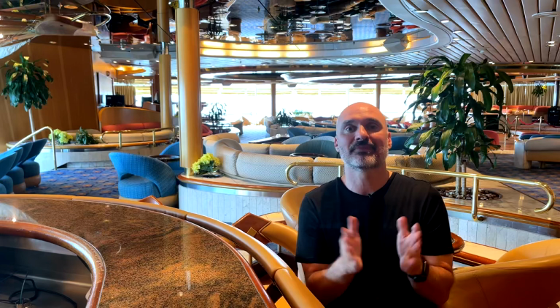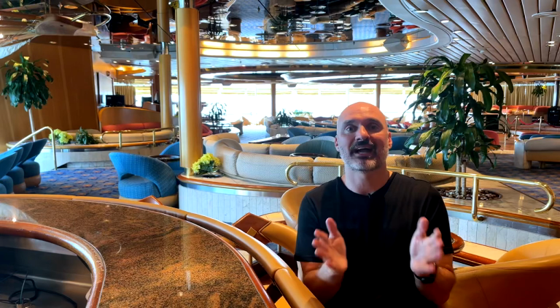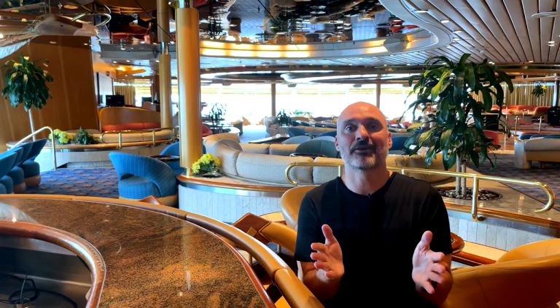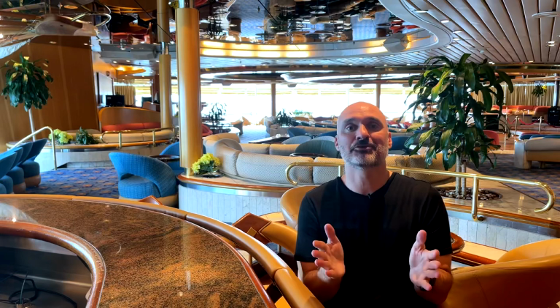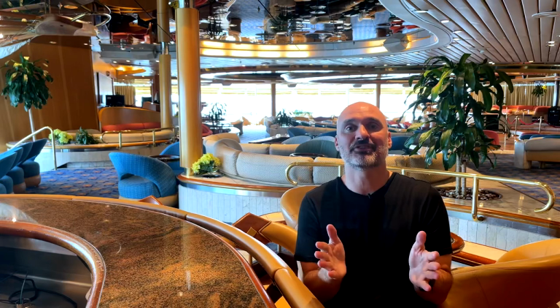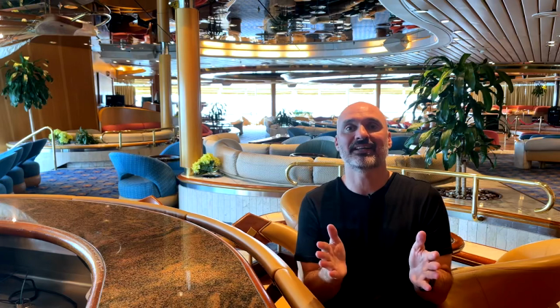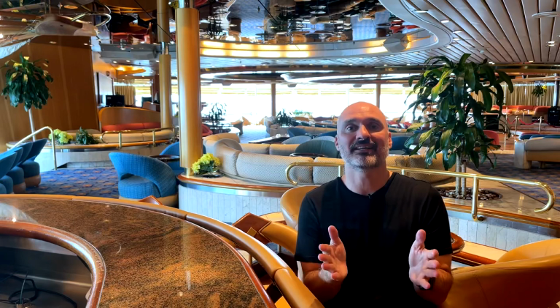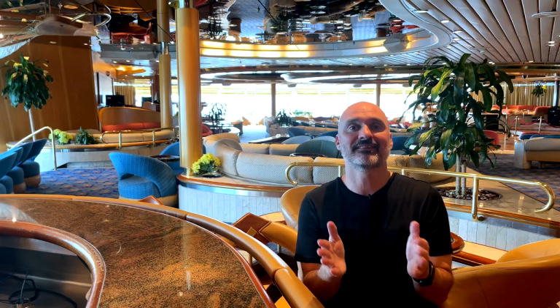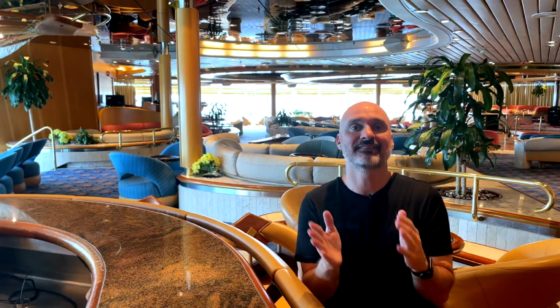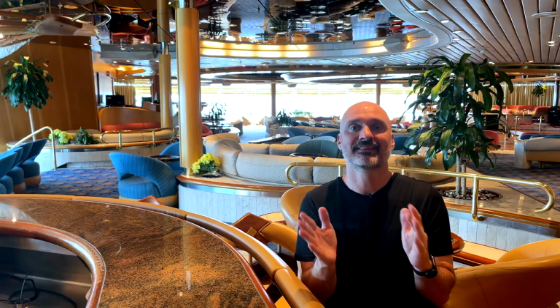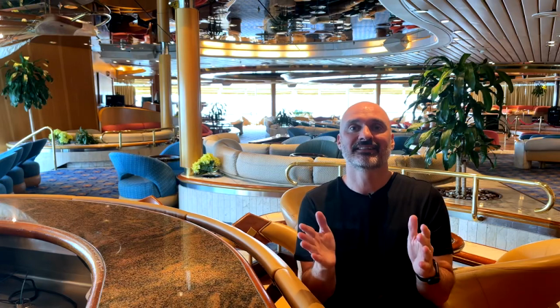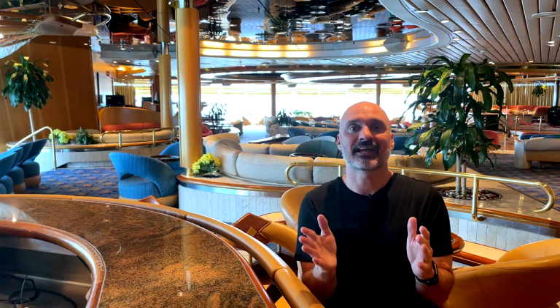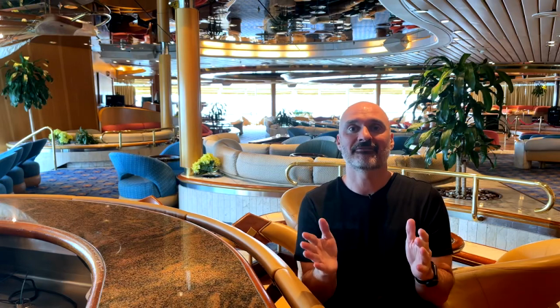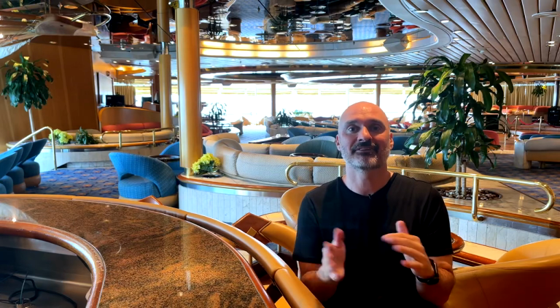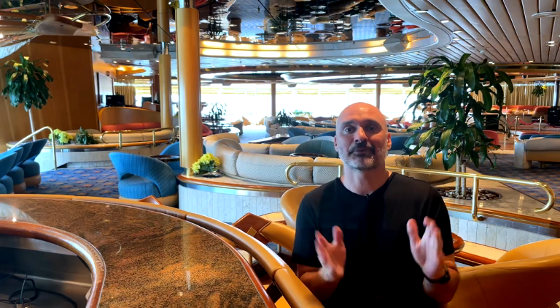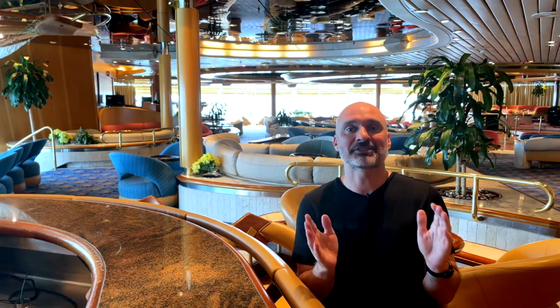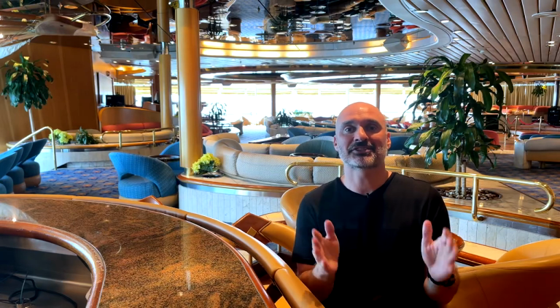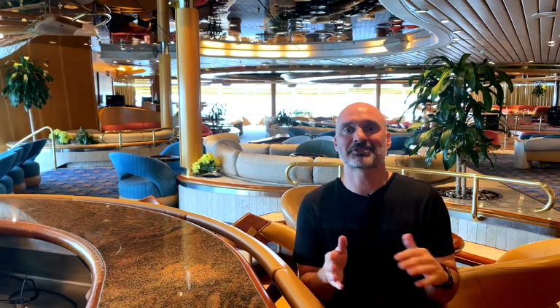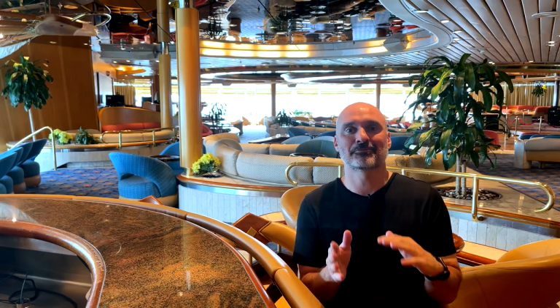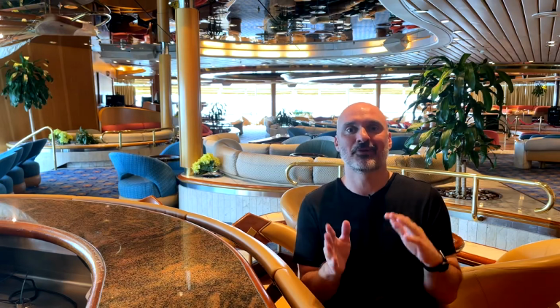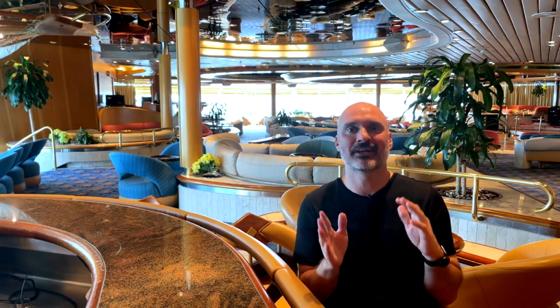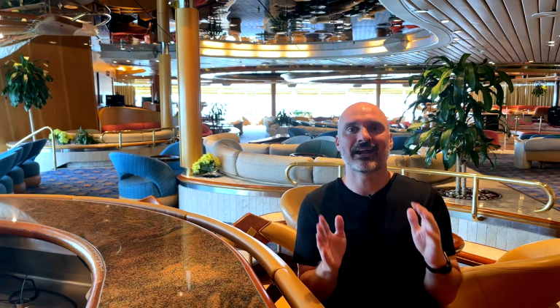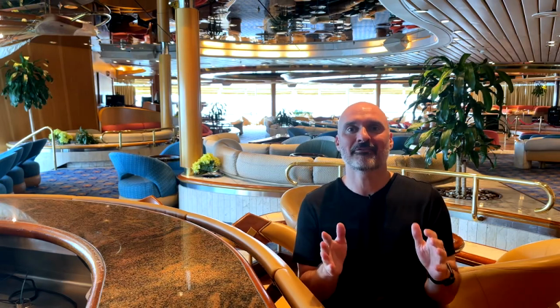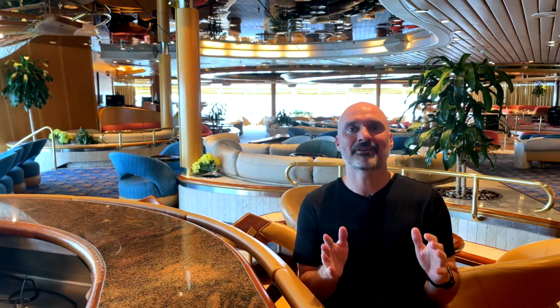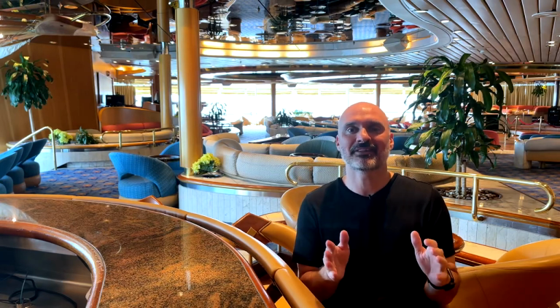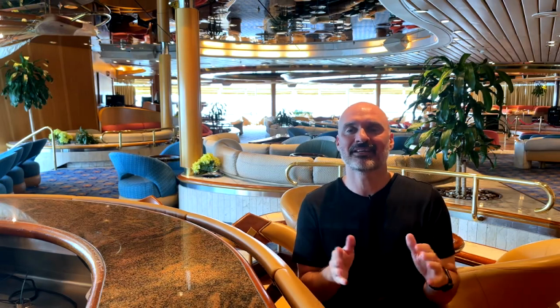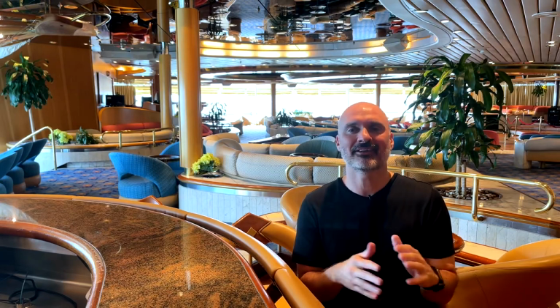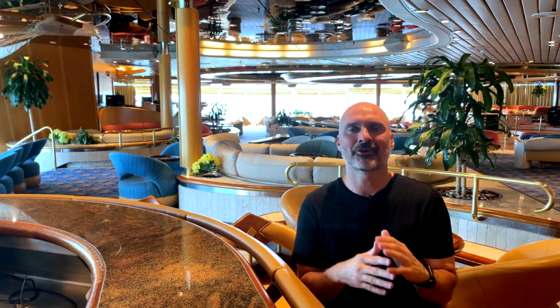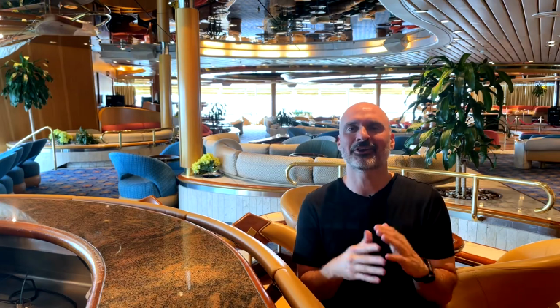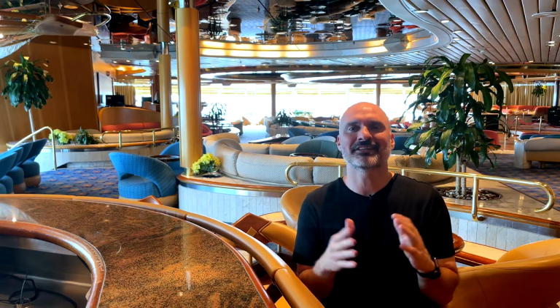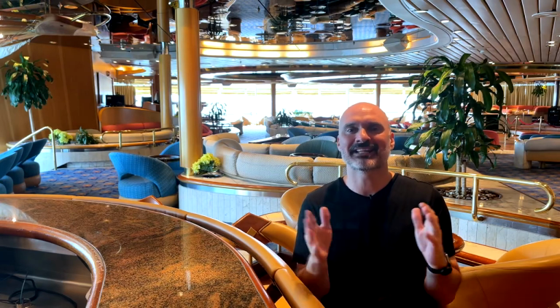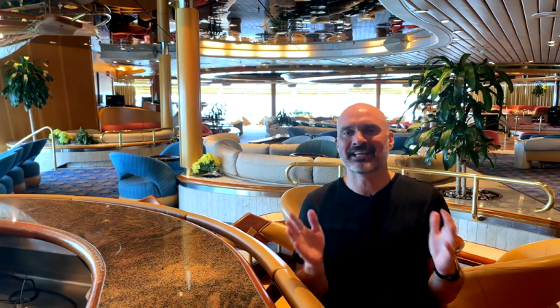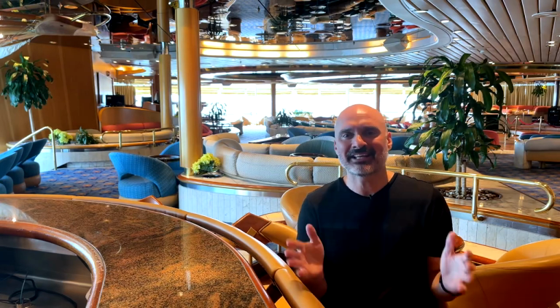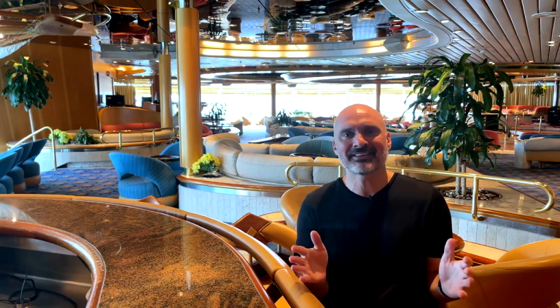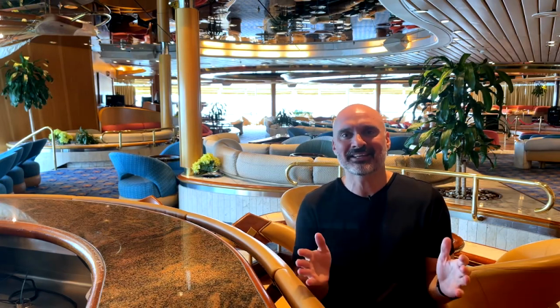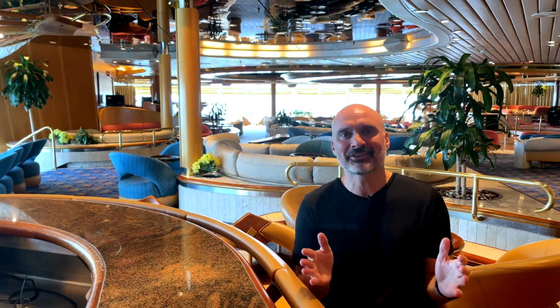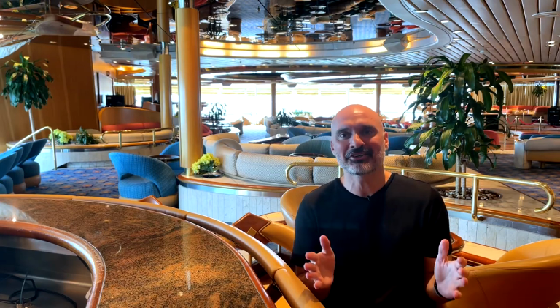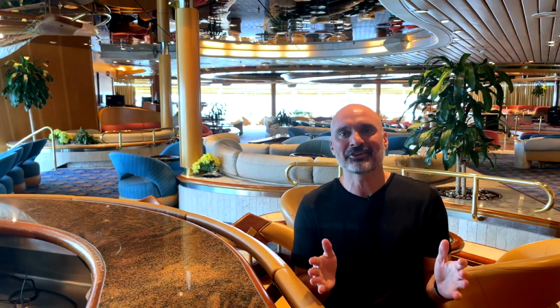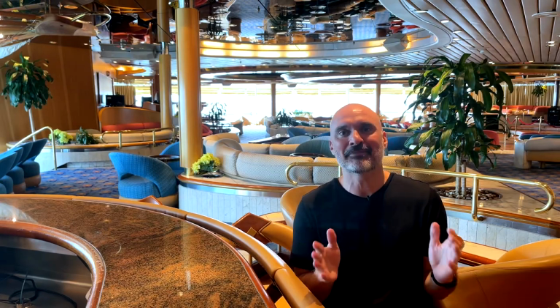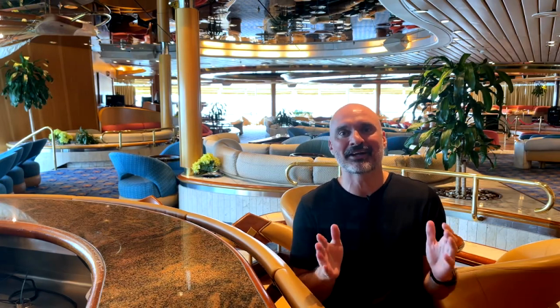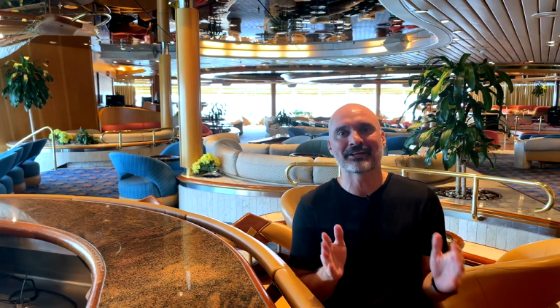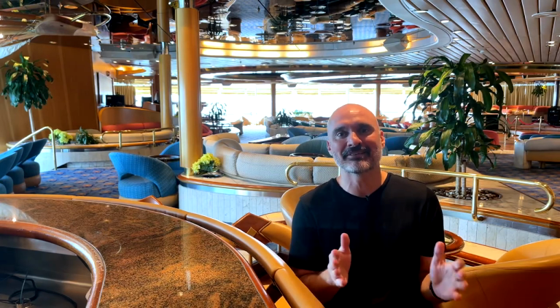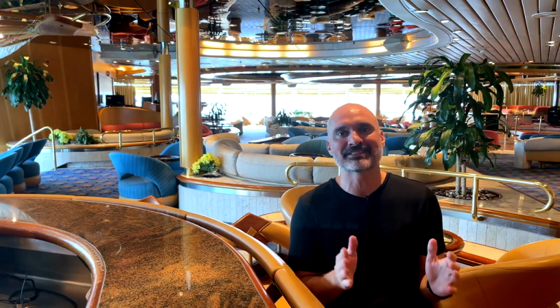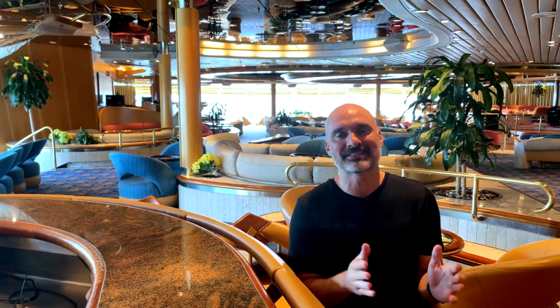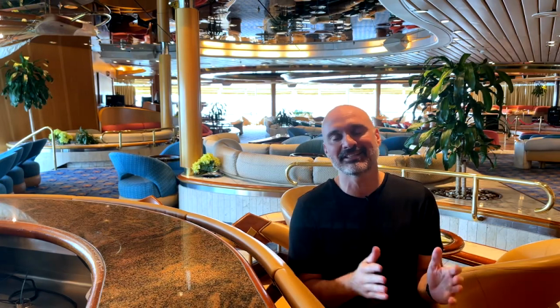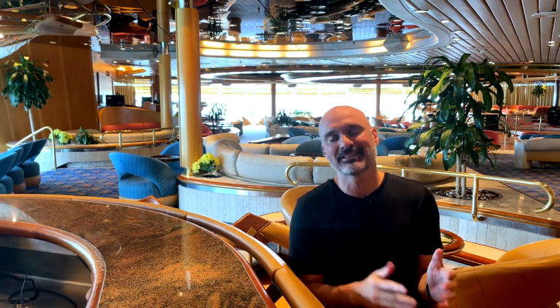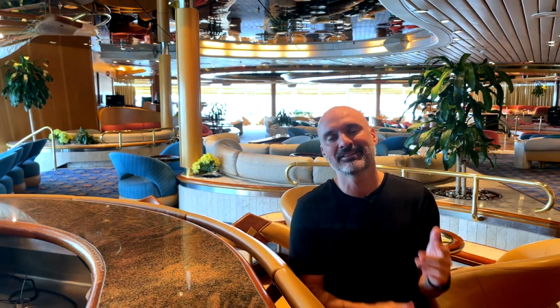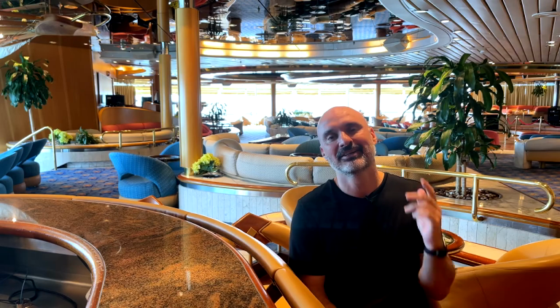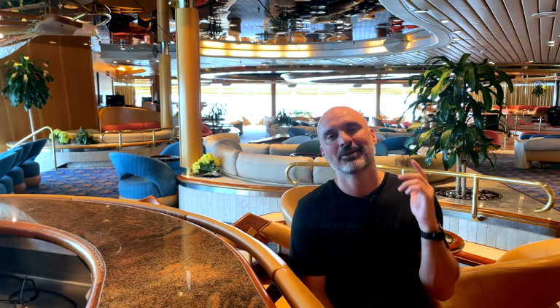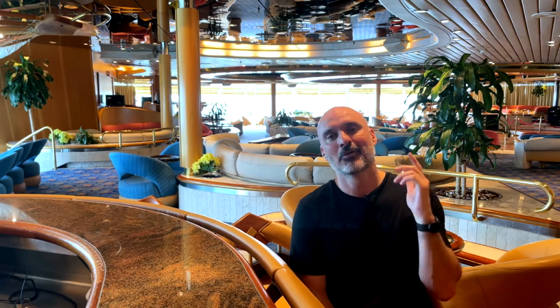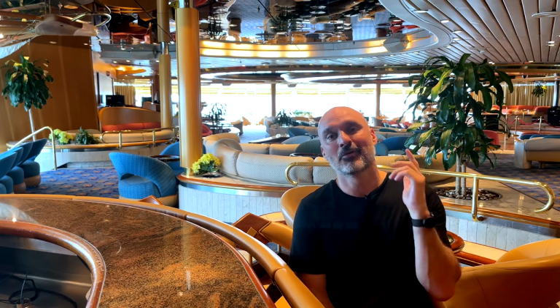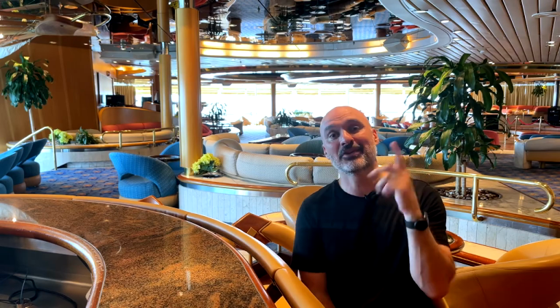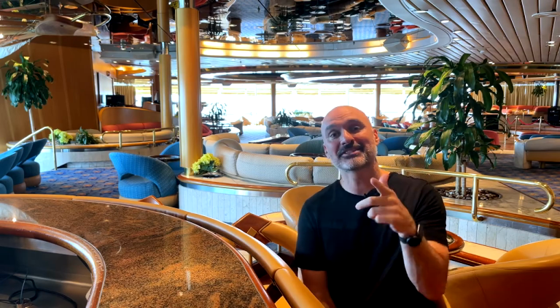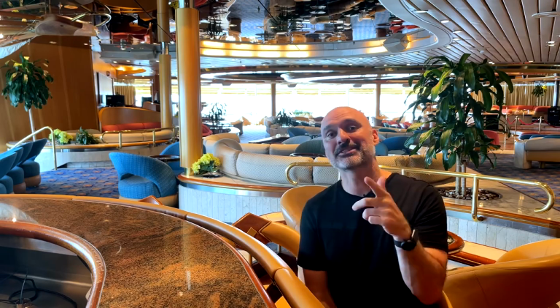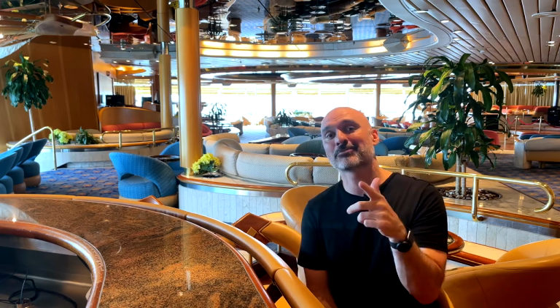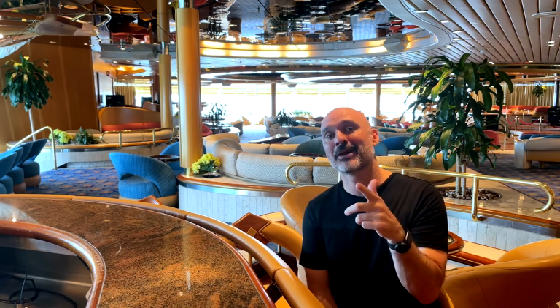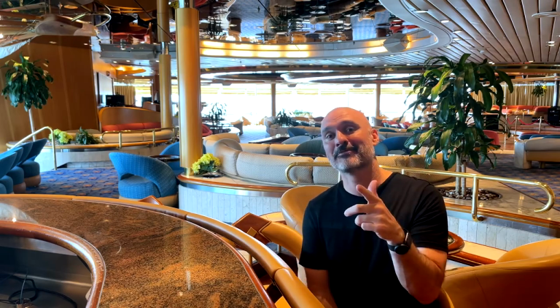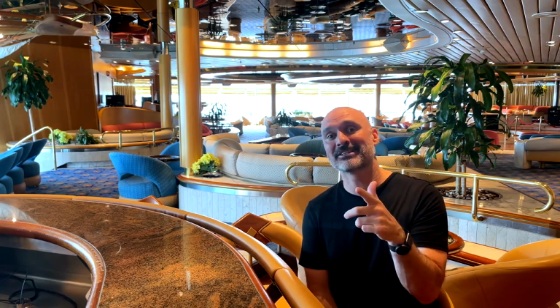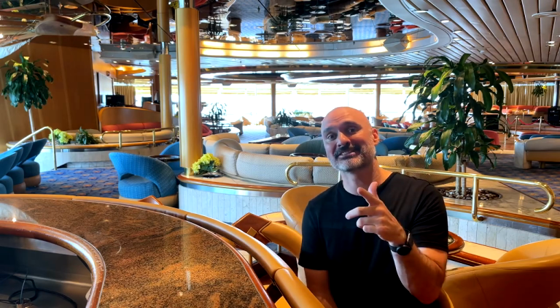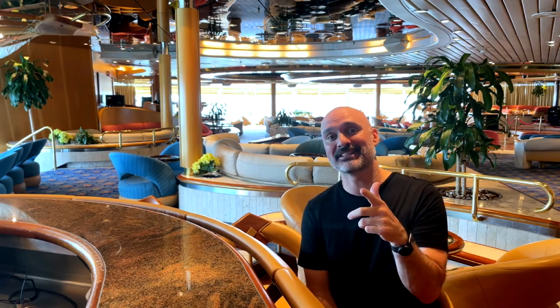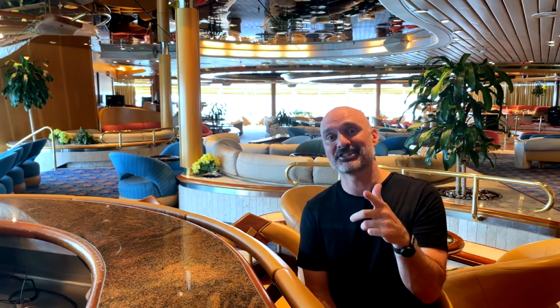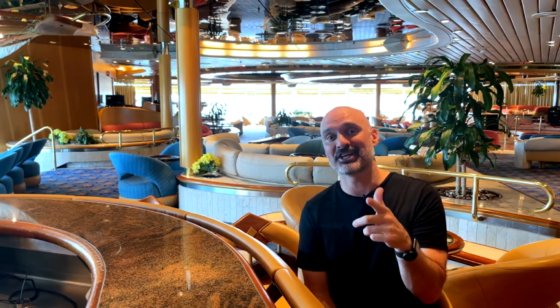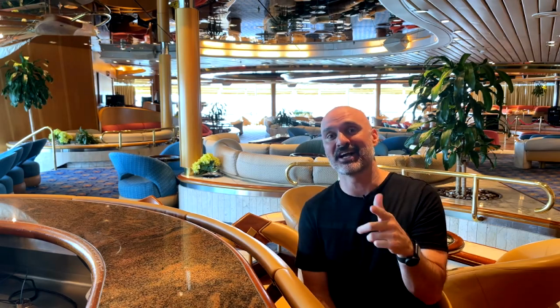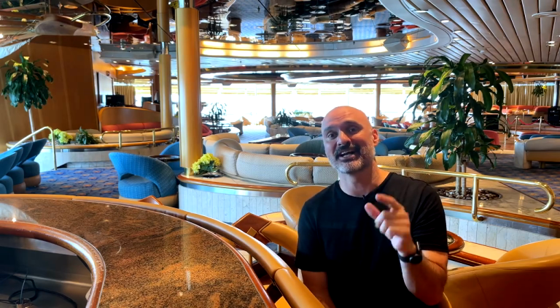I know what you're thinking. Kevin, Princess has won everything. Are you going to say anything good about MSC? Well, this is where MSC shines.